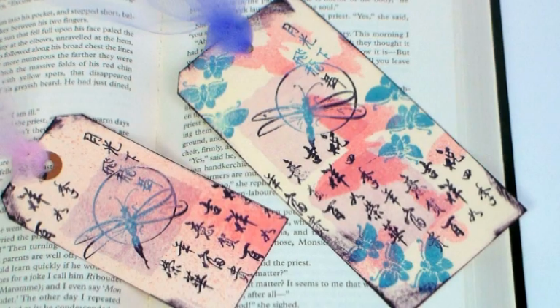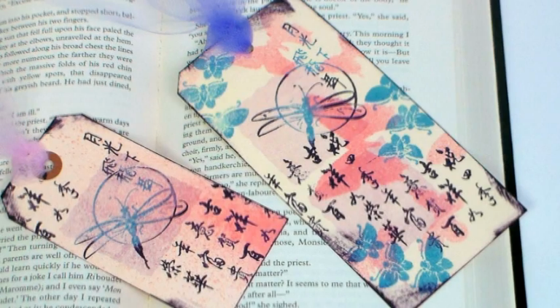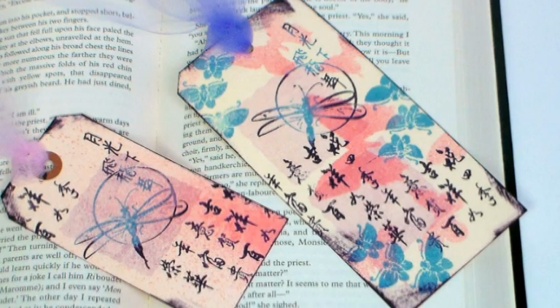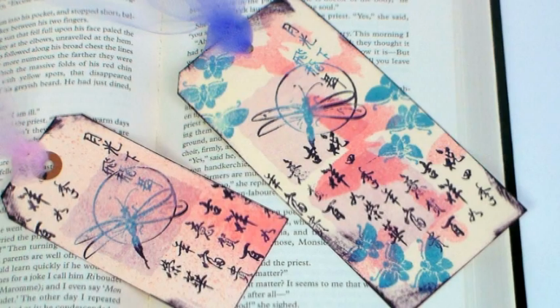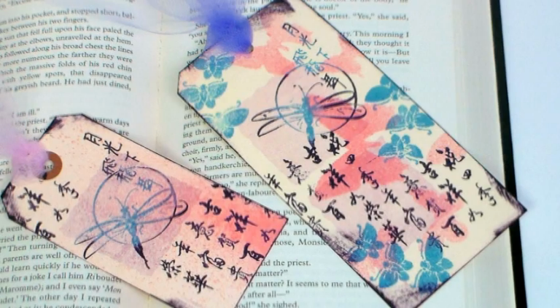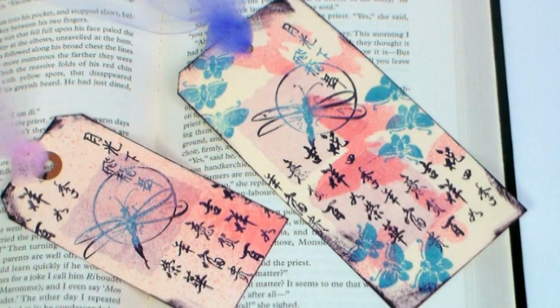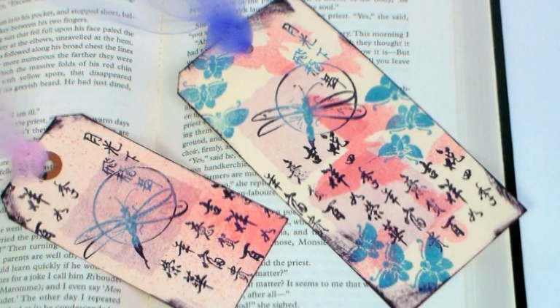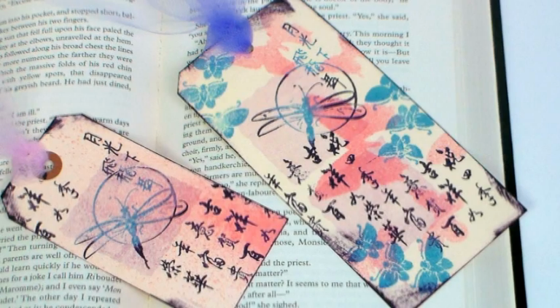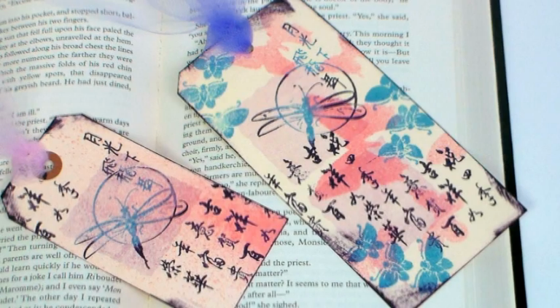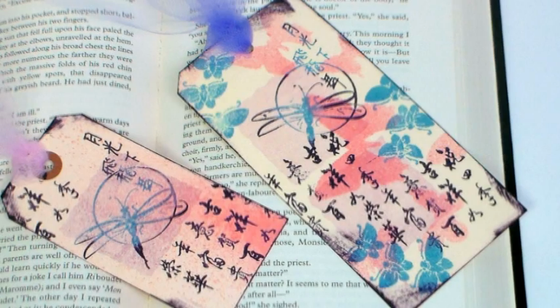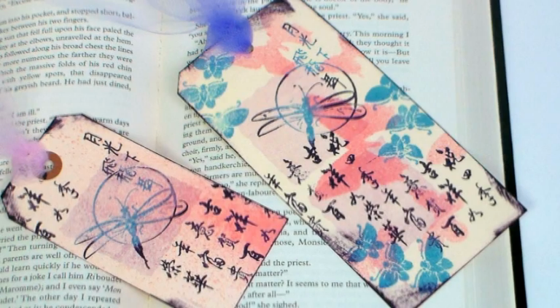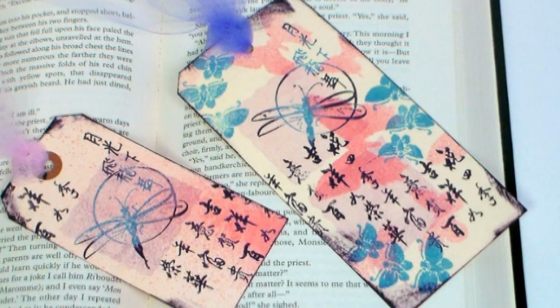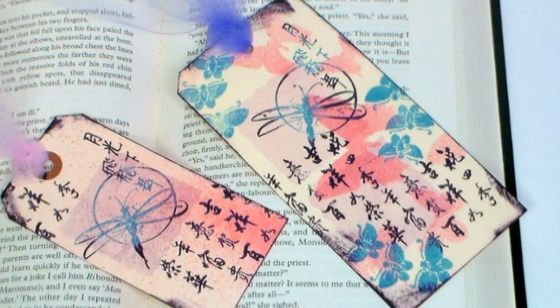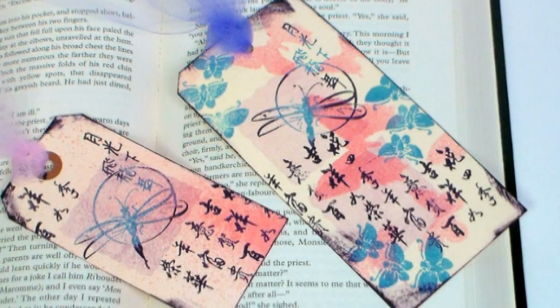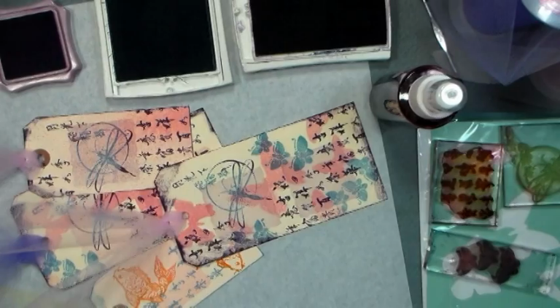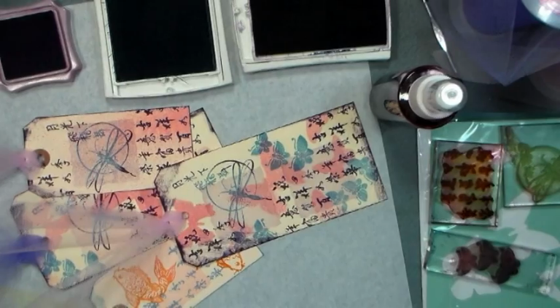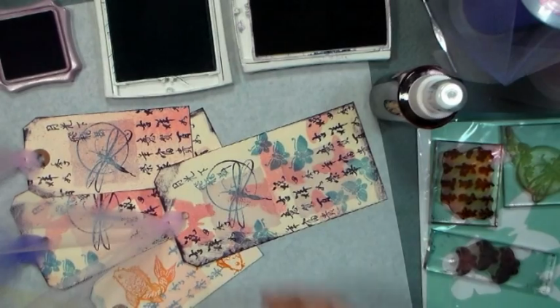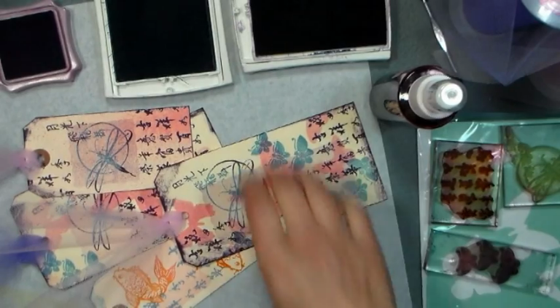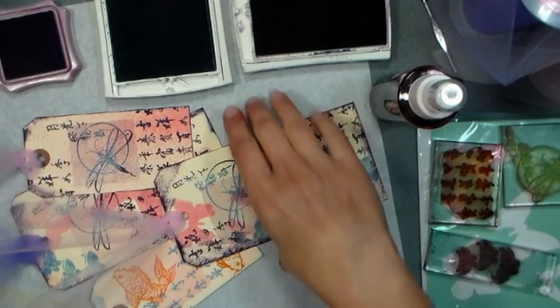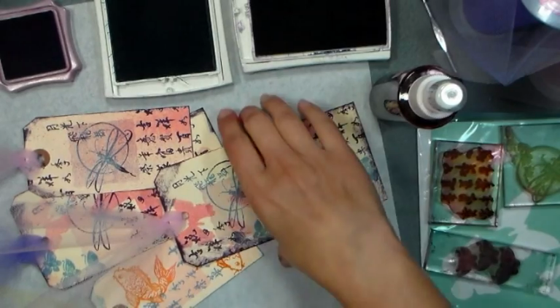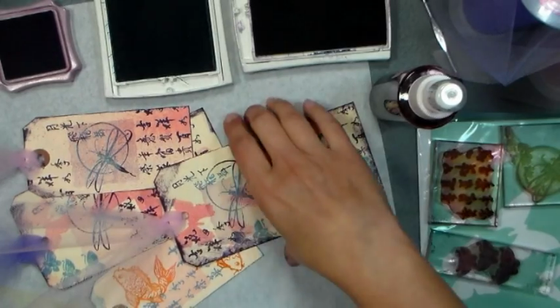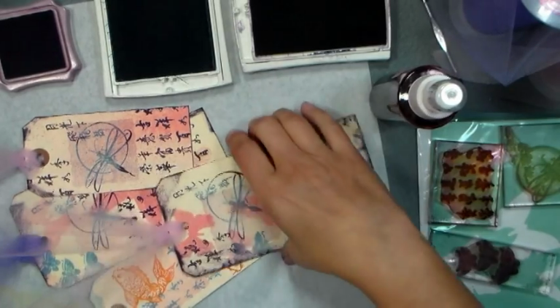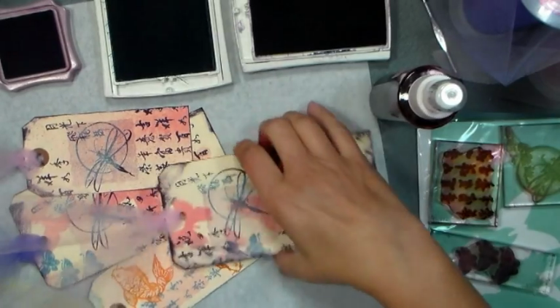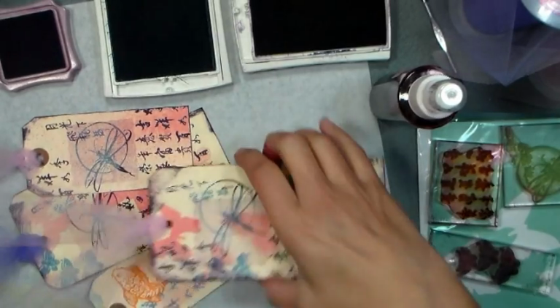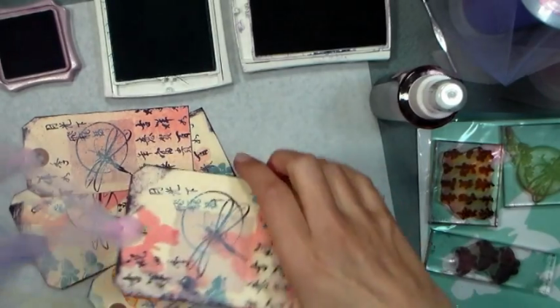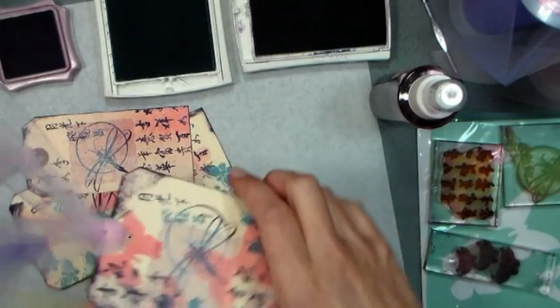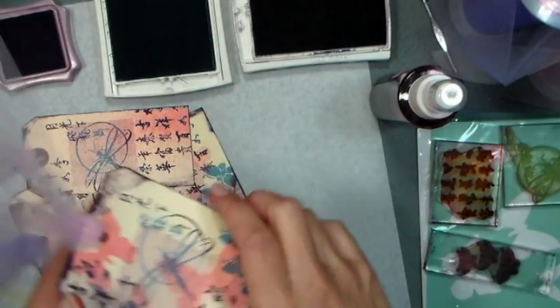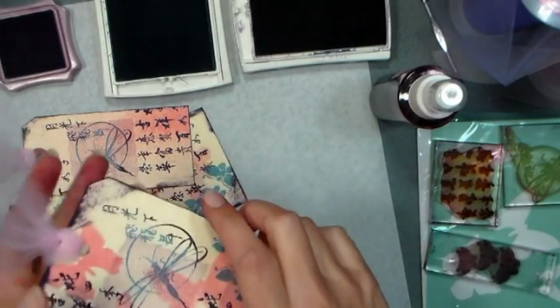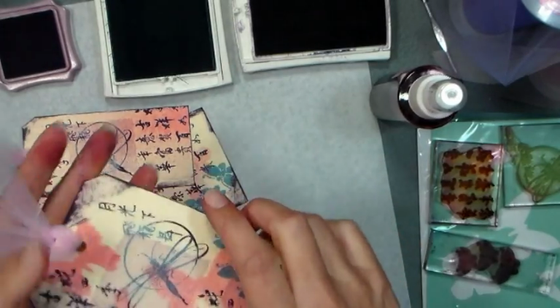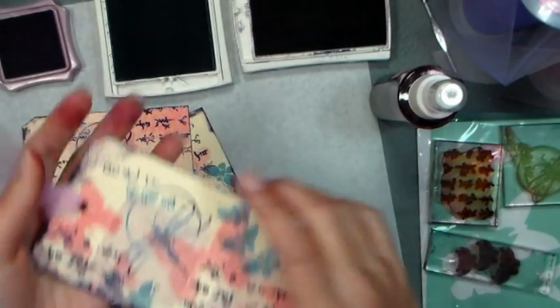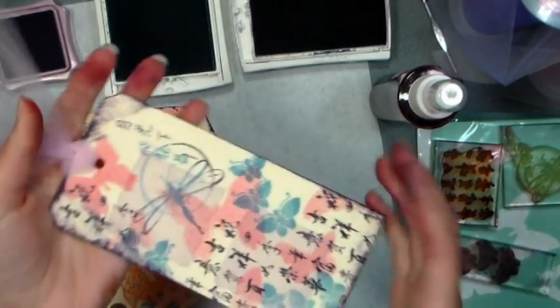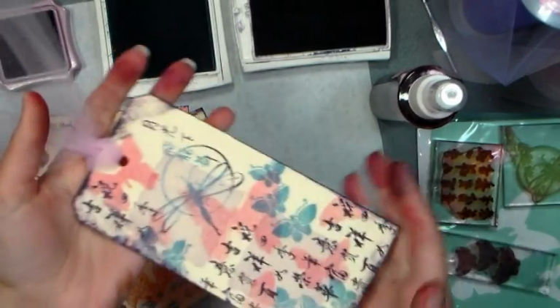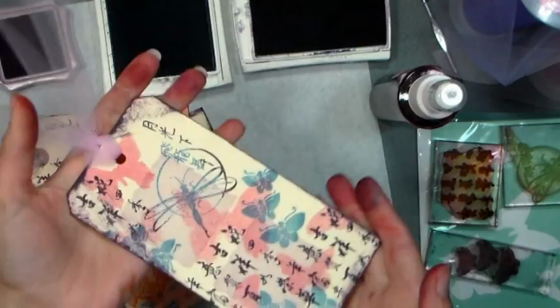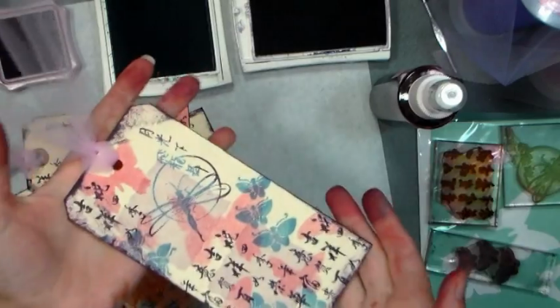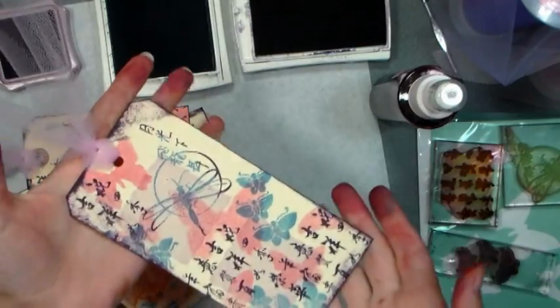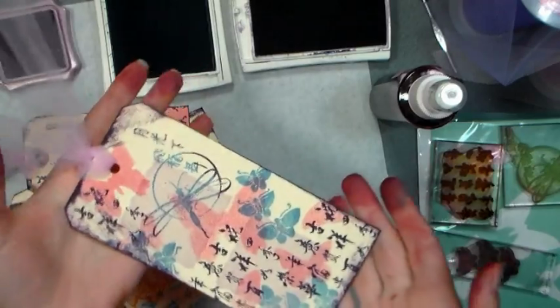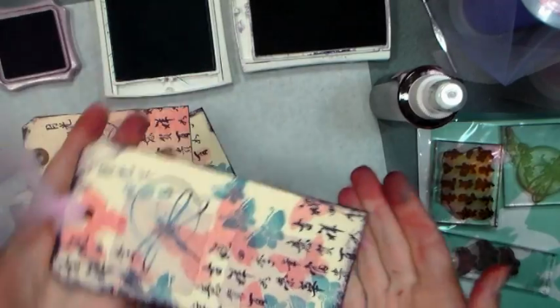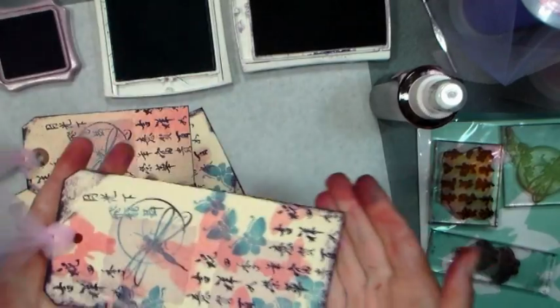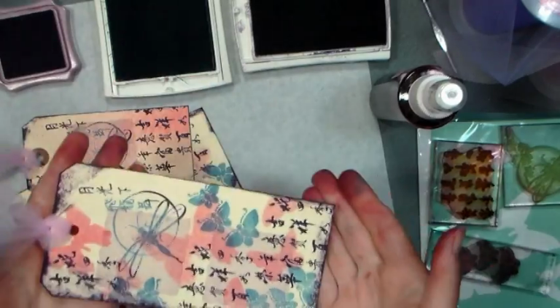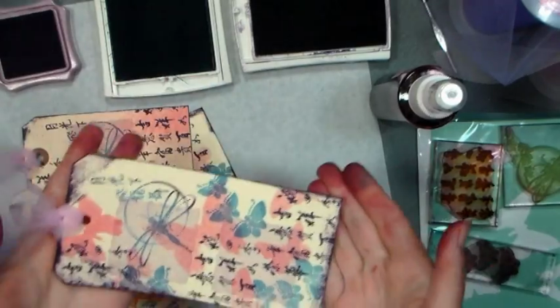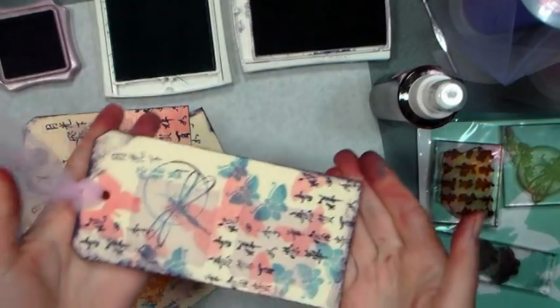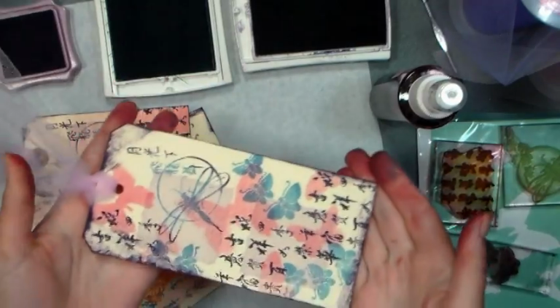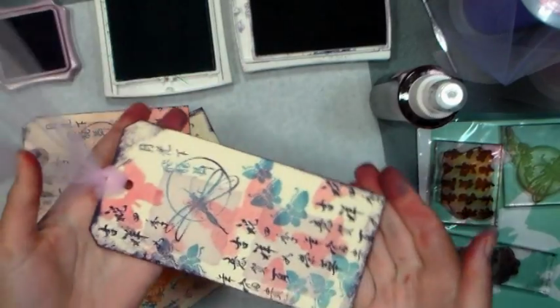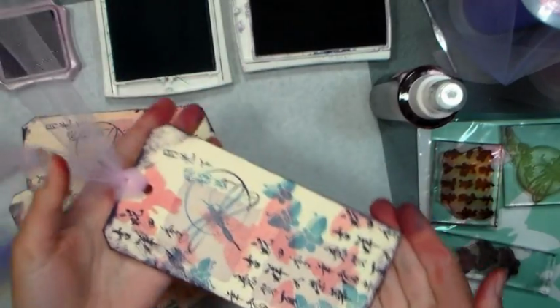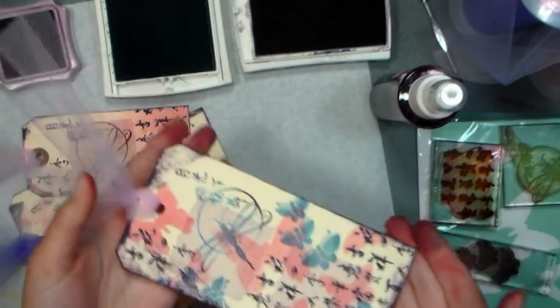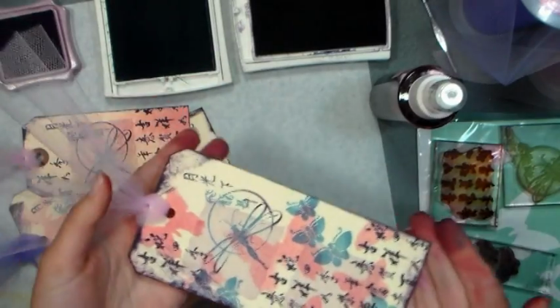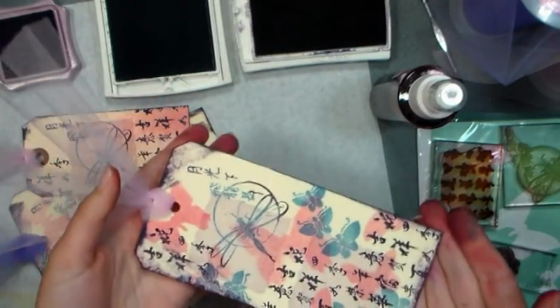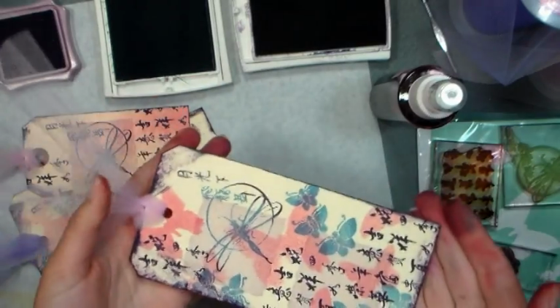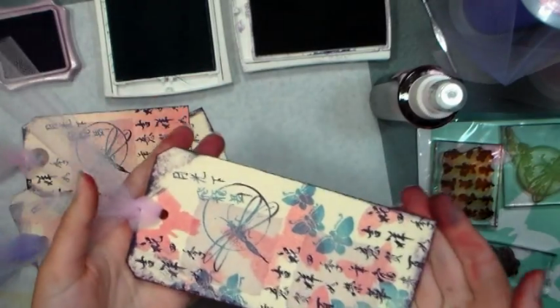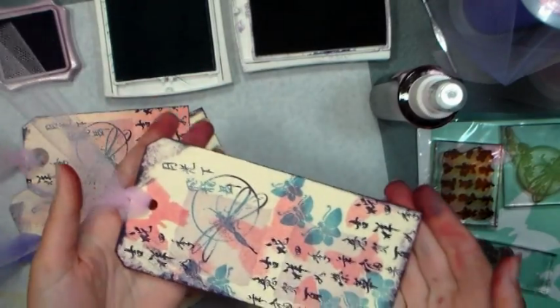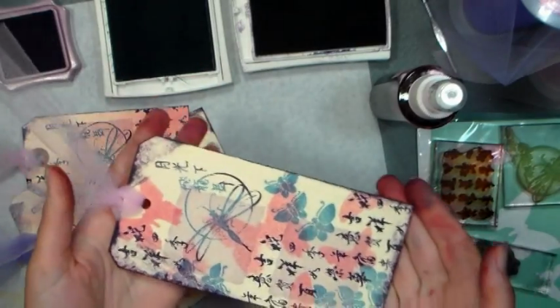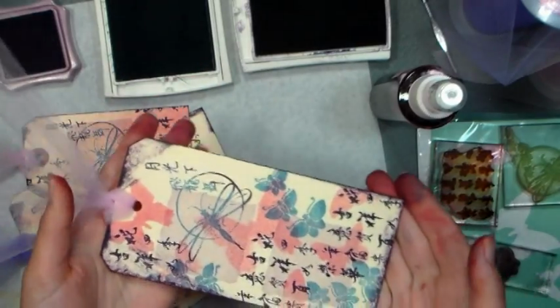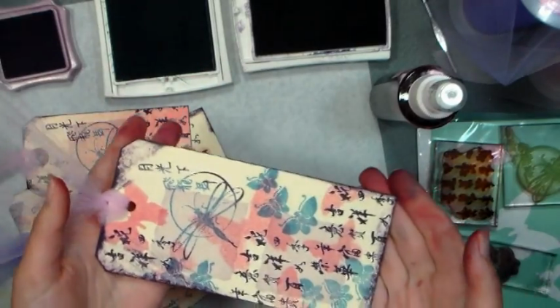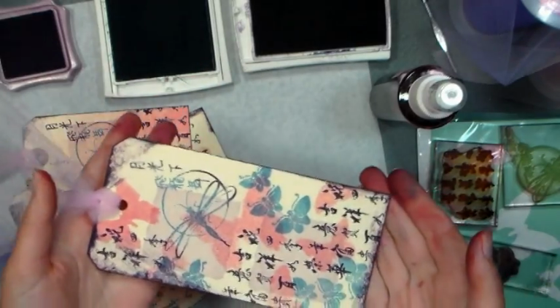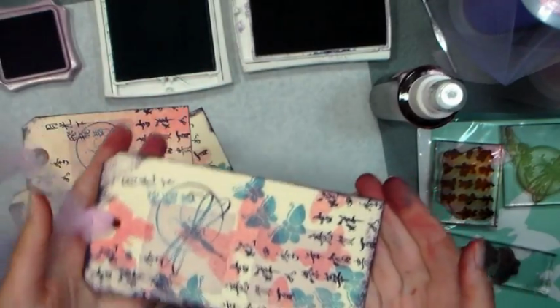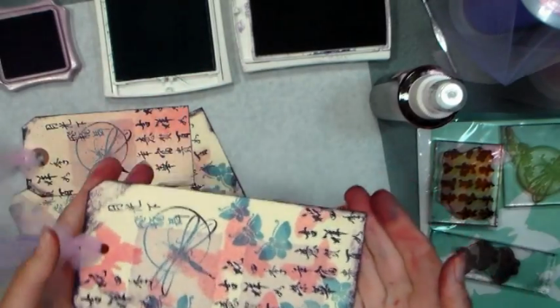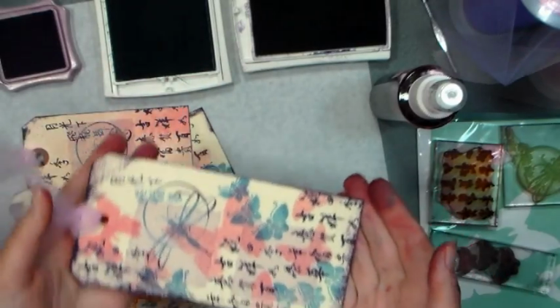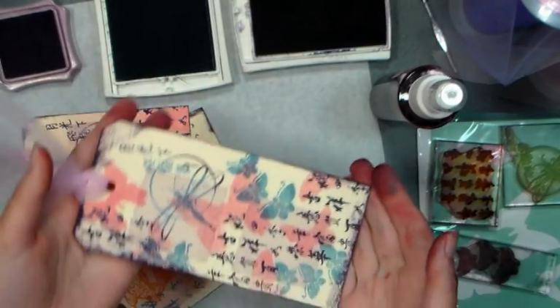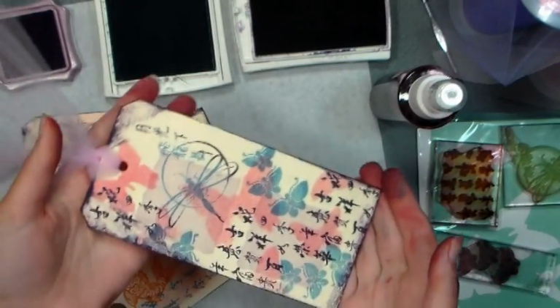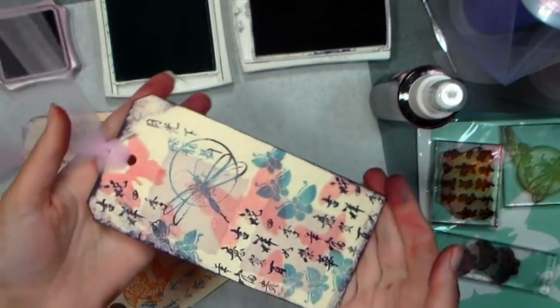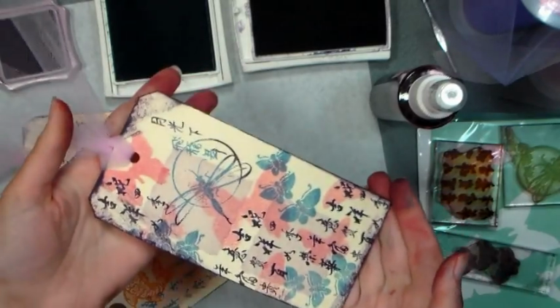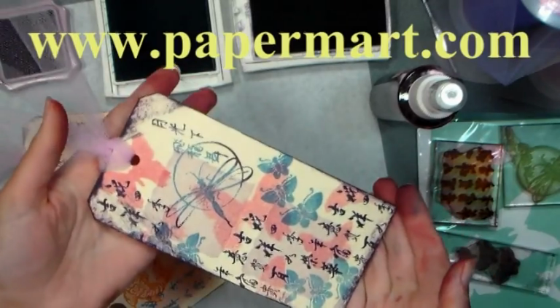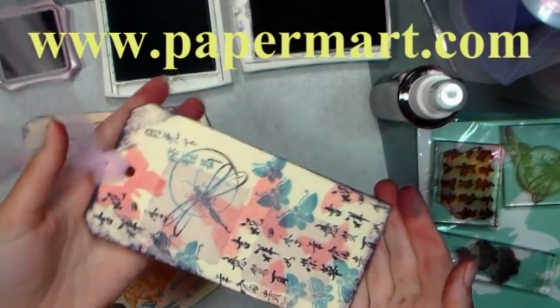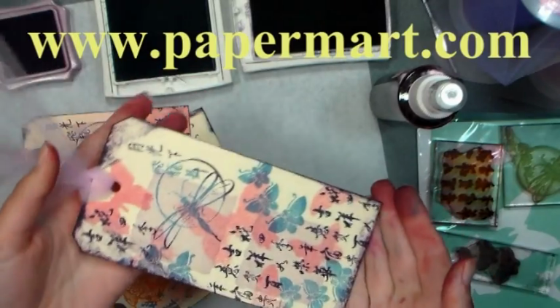Hi there! Lindsay here, the Frugal Crafter. Today I'm going to show you how to make some gorgeous bookmarks and we're going to use supplies from our sponsor Paper Mart.